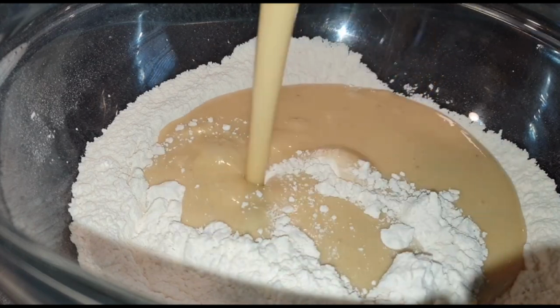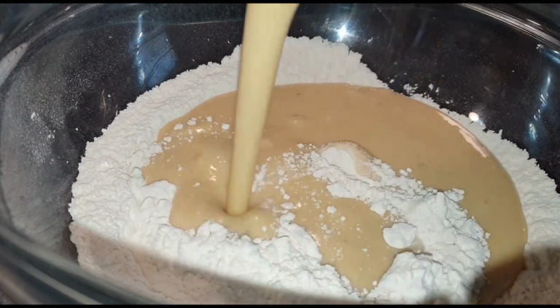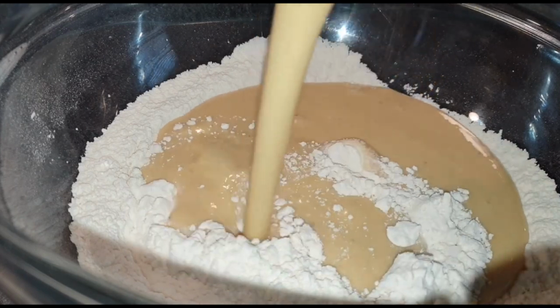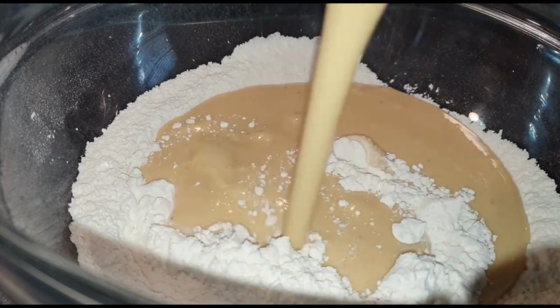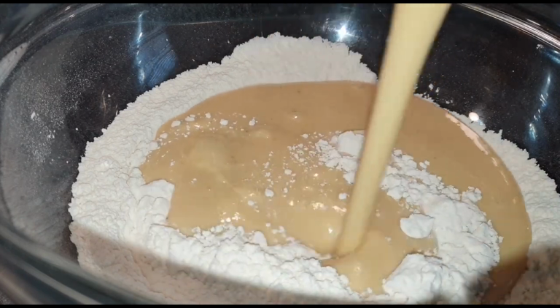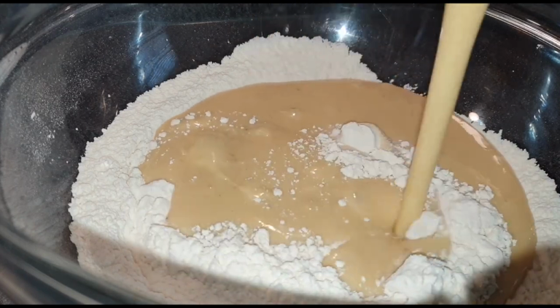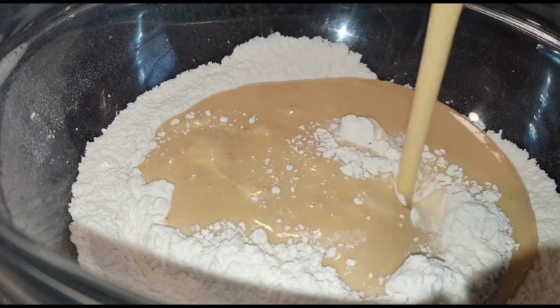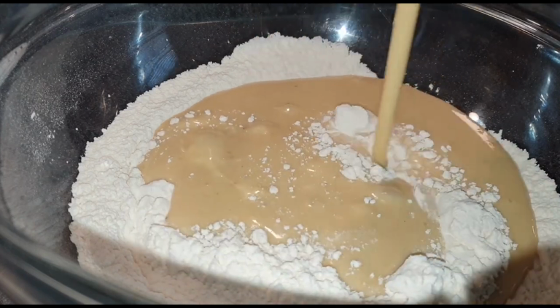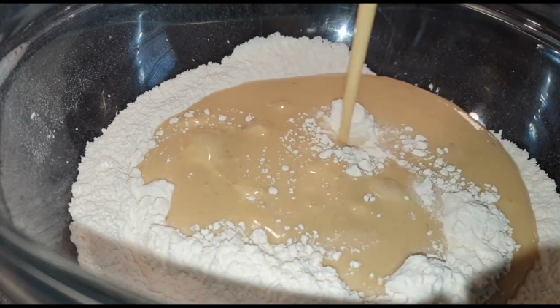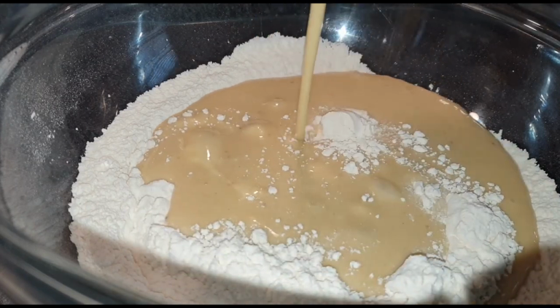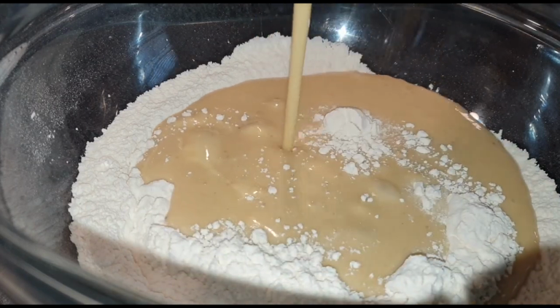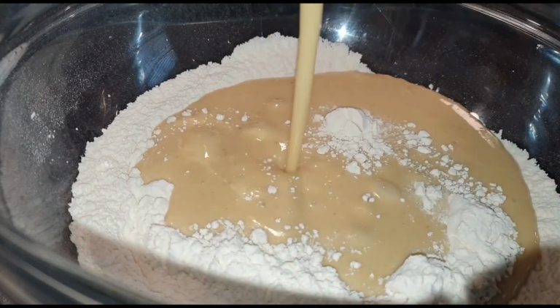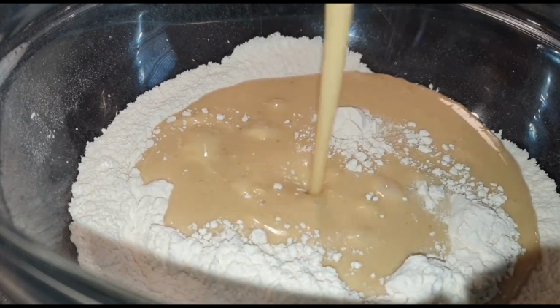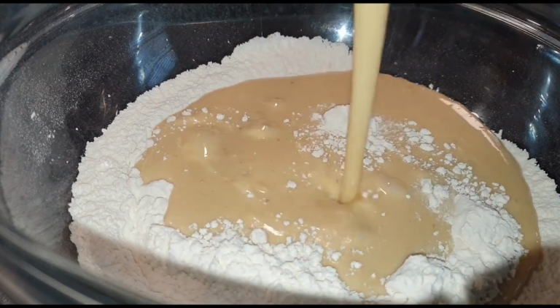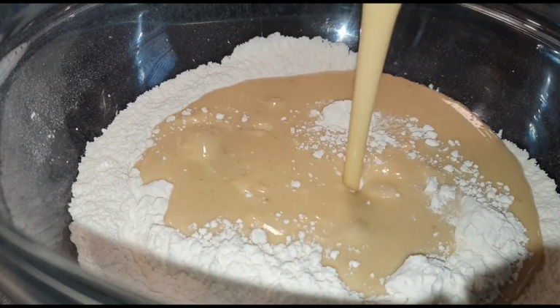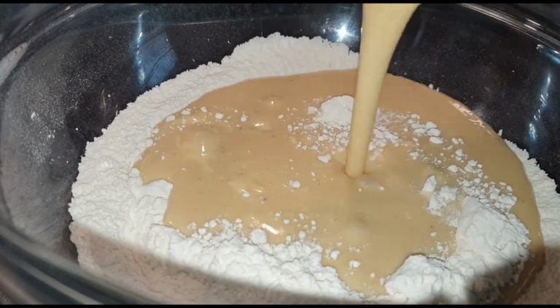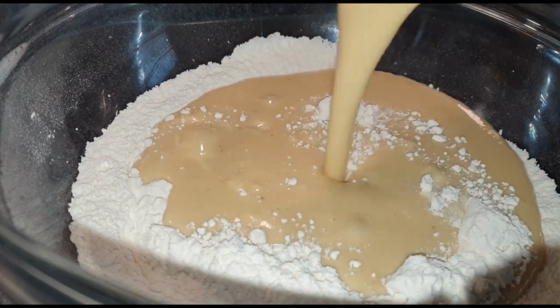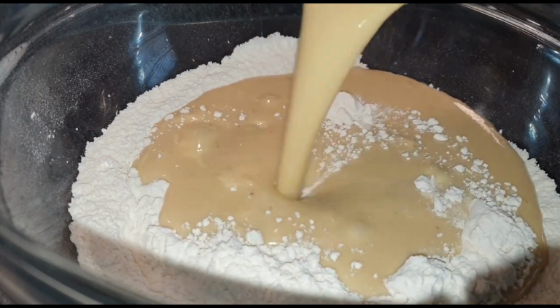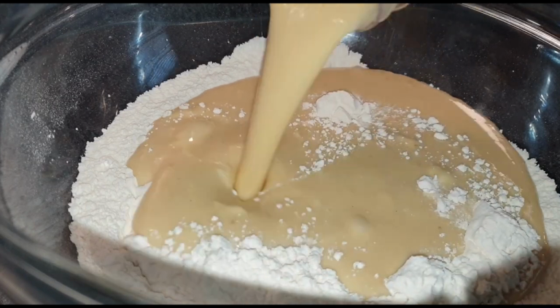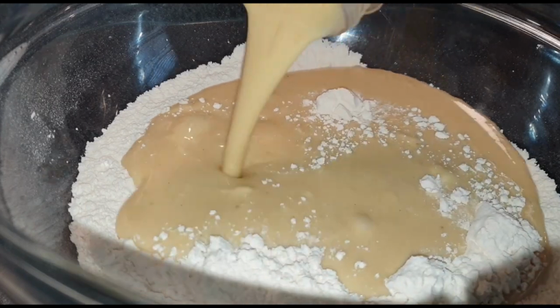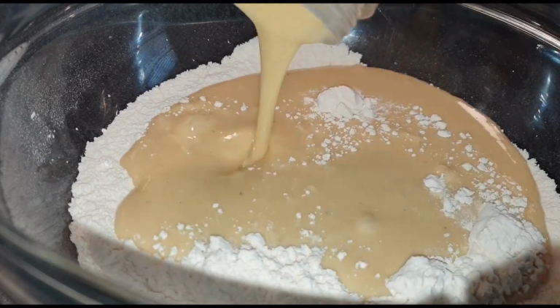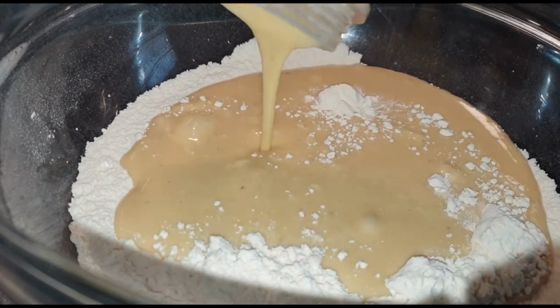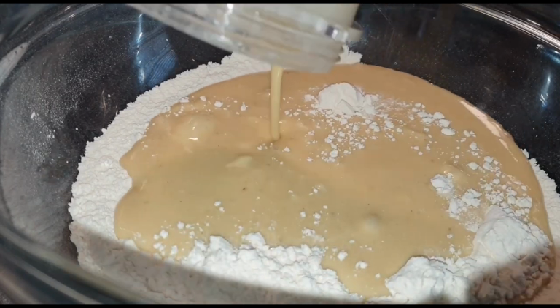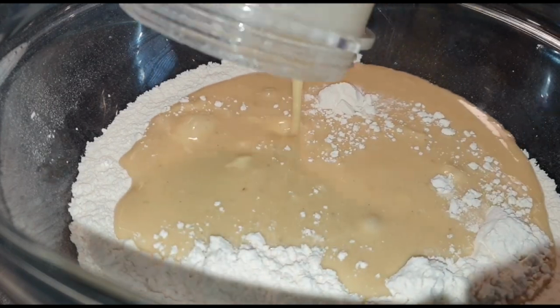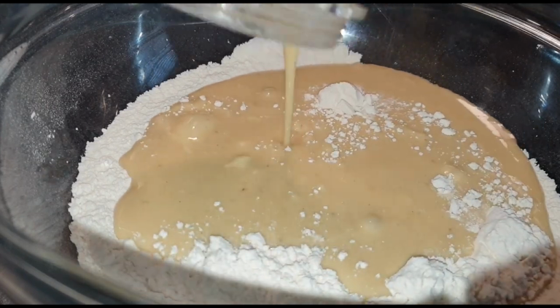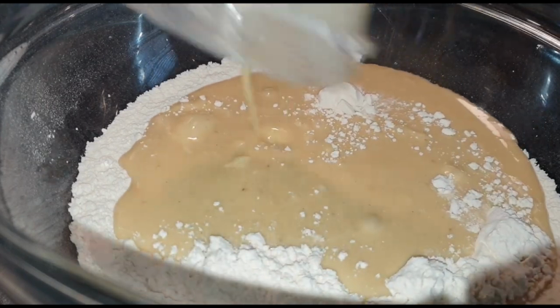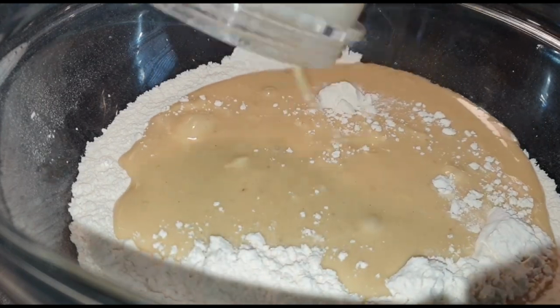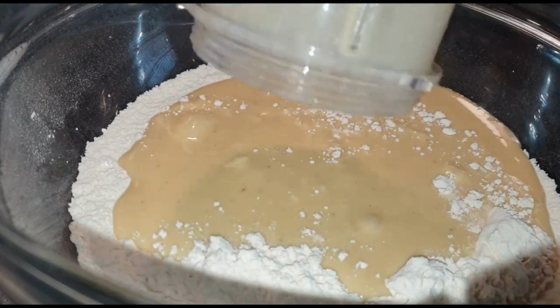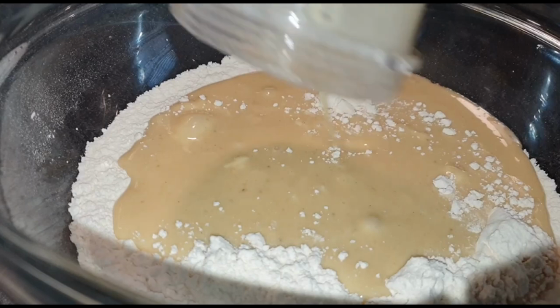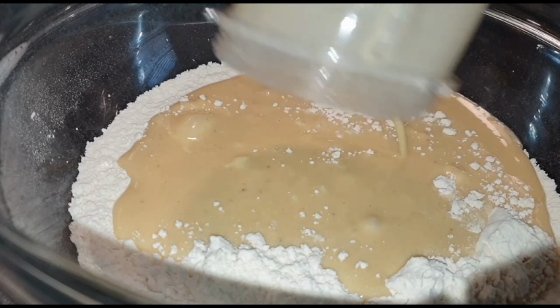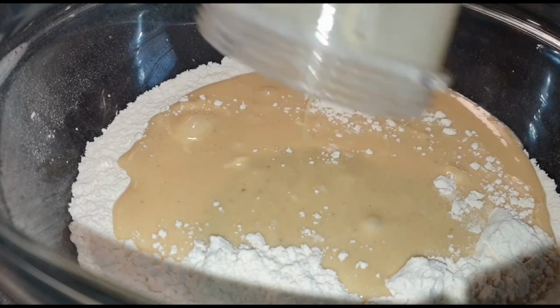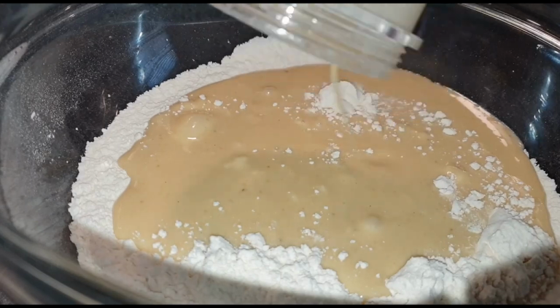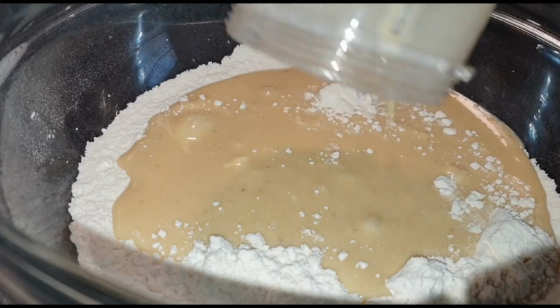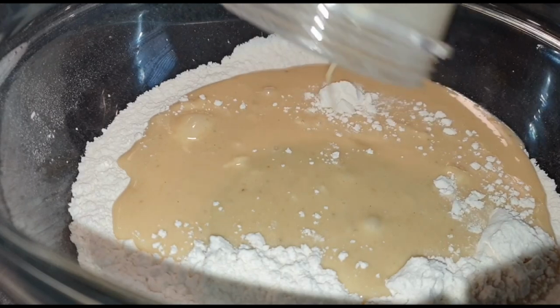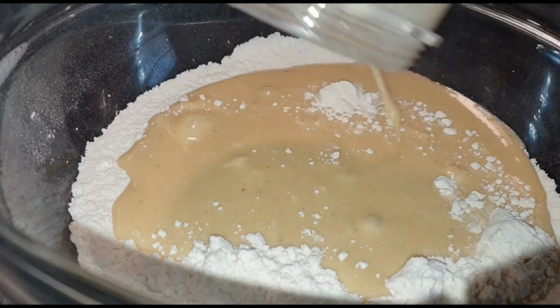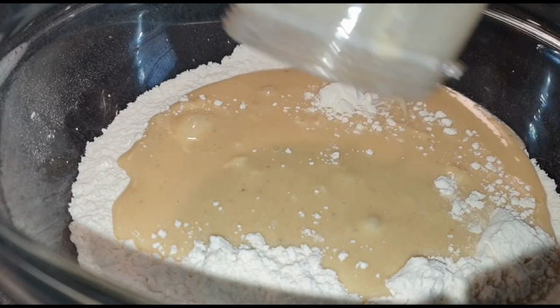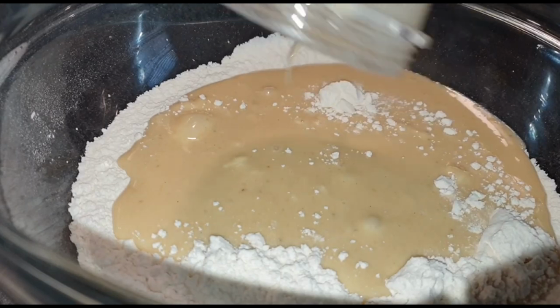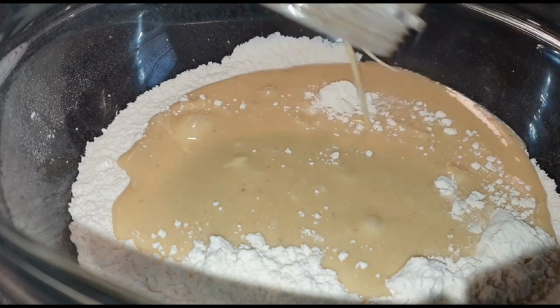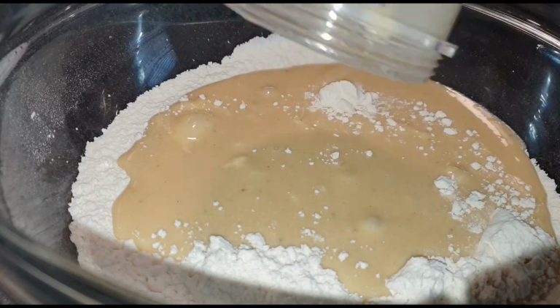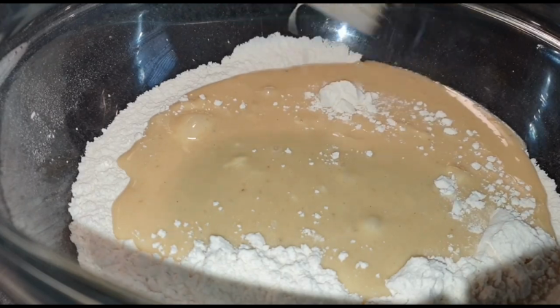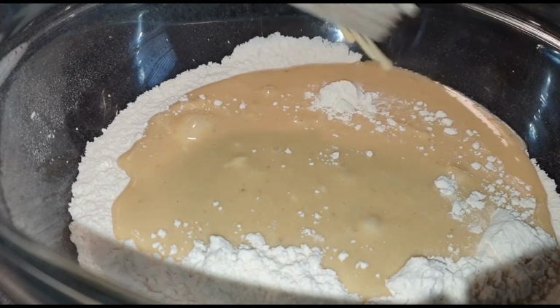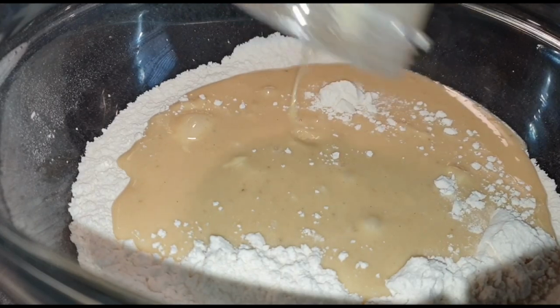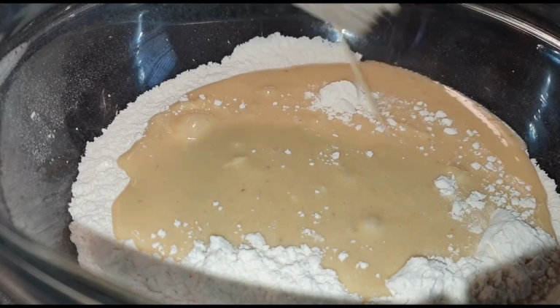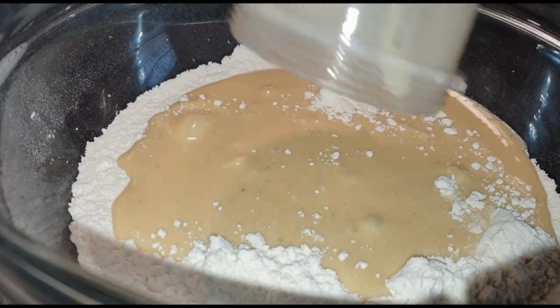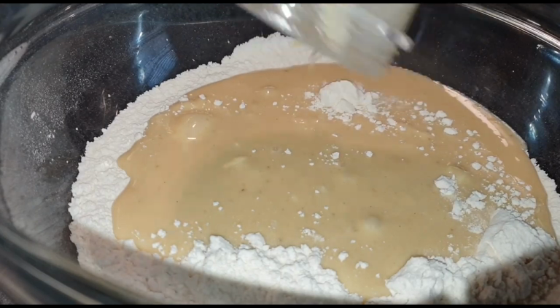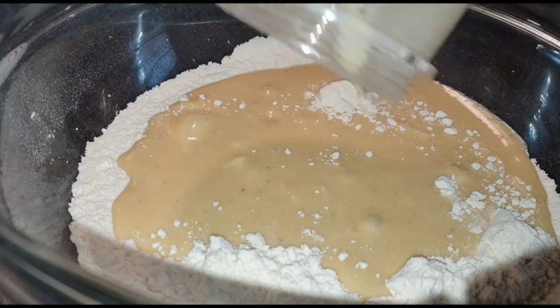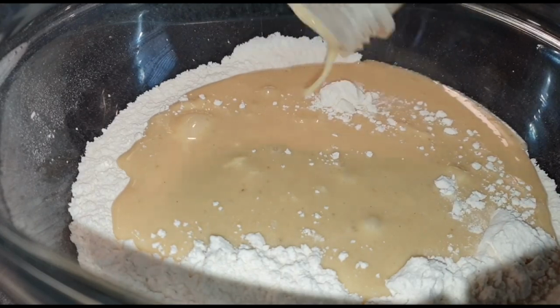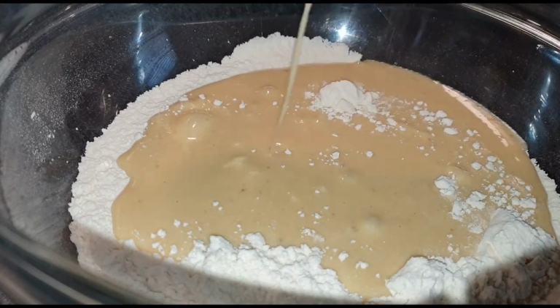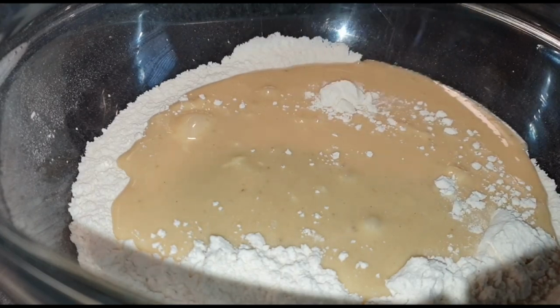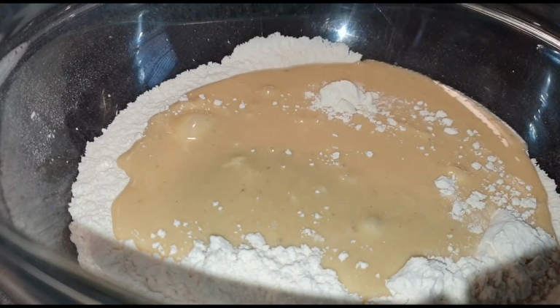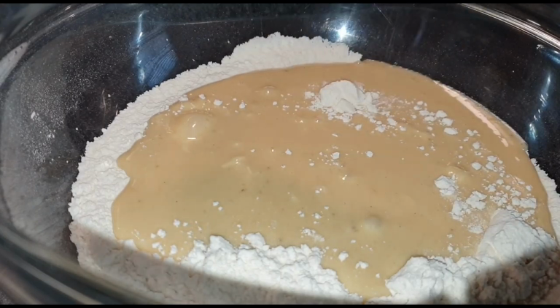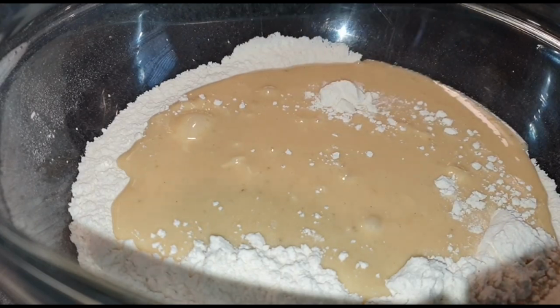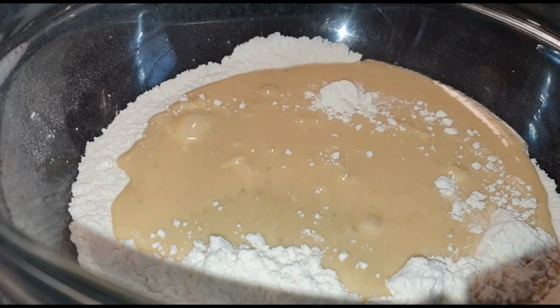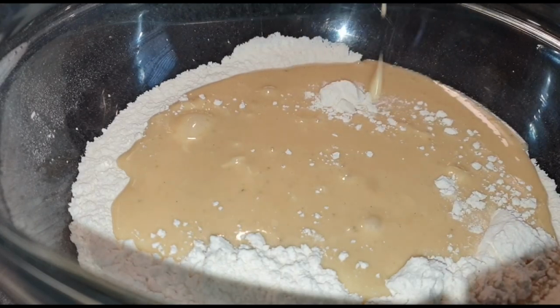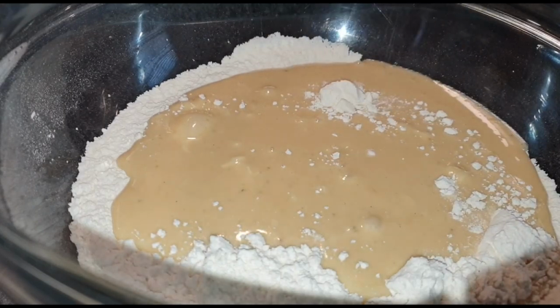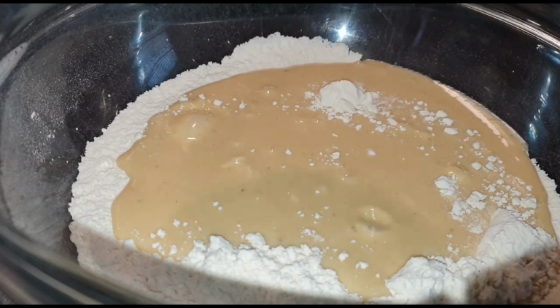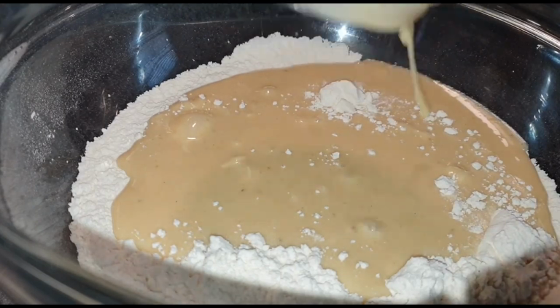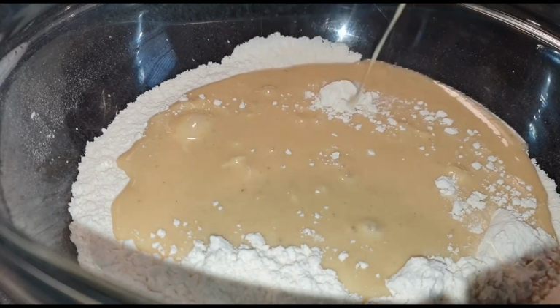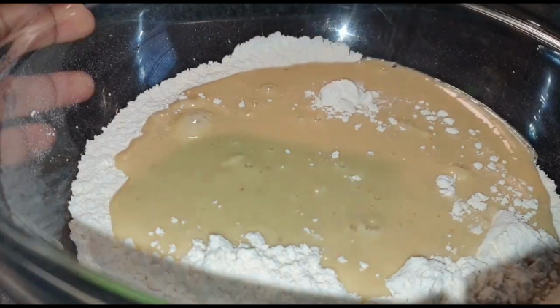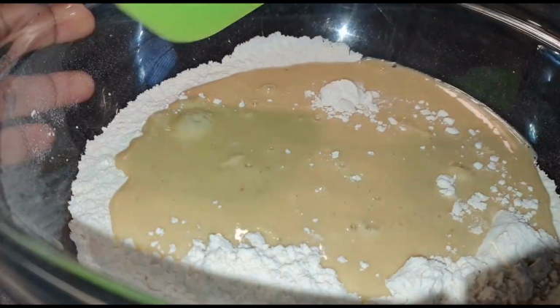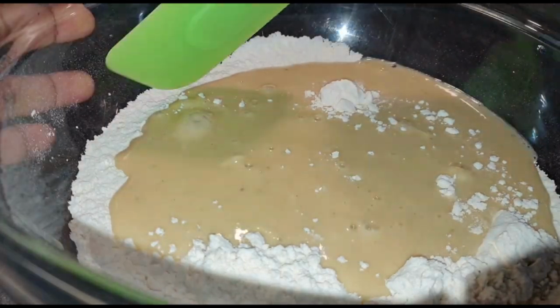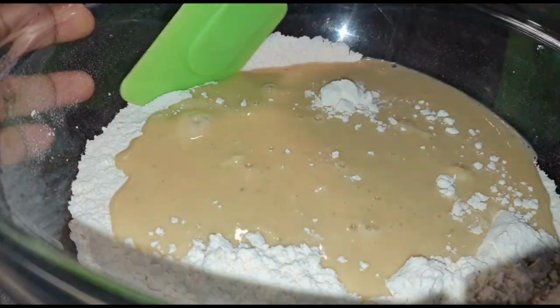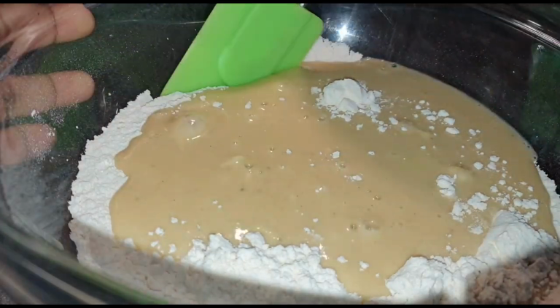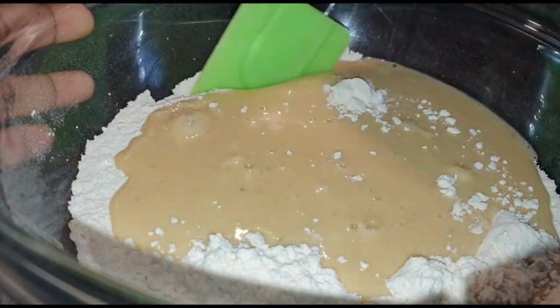Go ahead and add in the mixture. Mix it very well until your batter has a good consistency with no lumps.